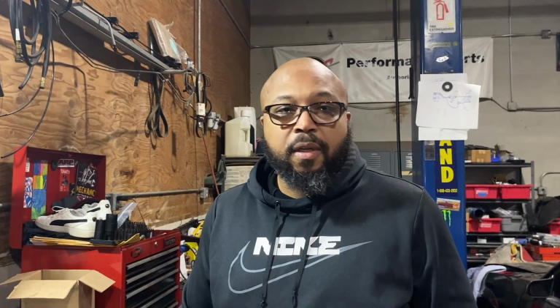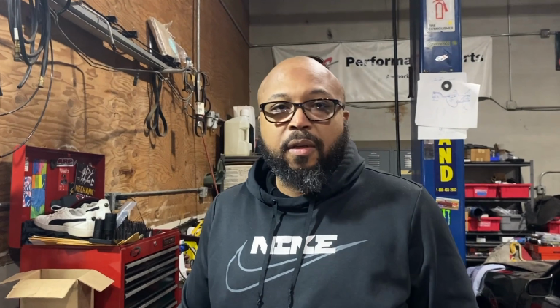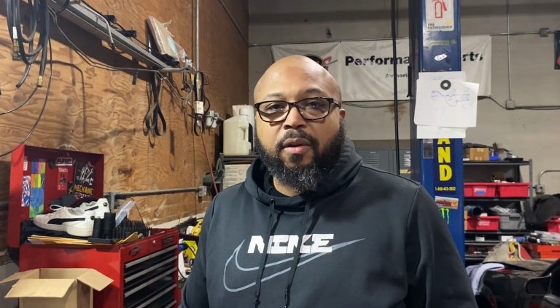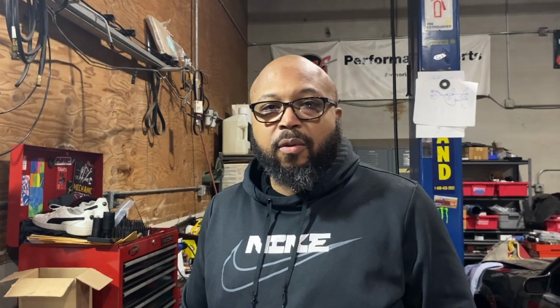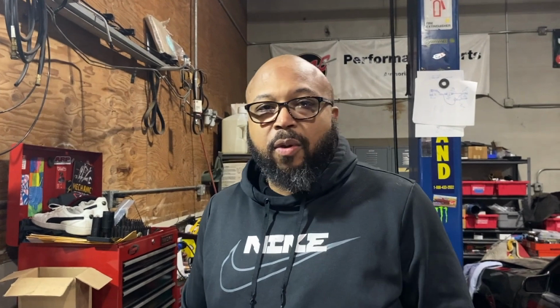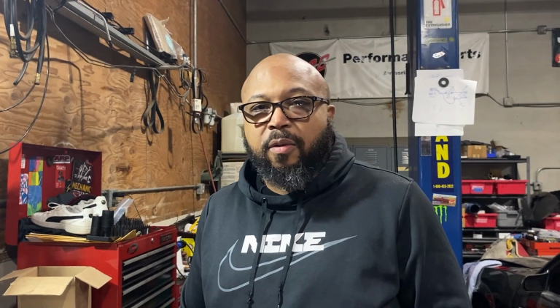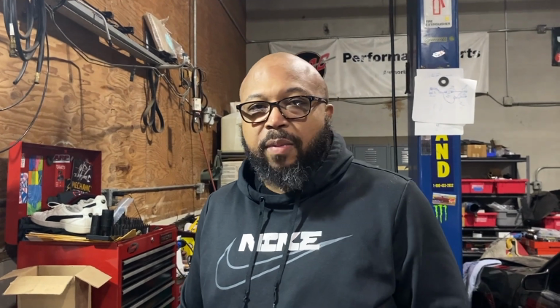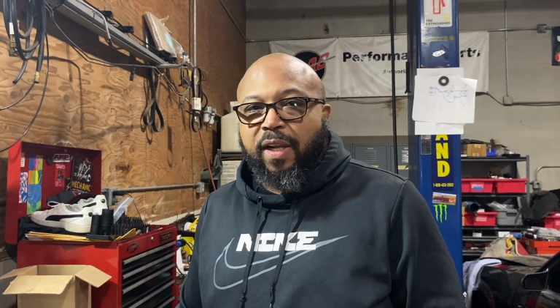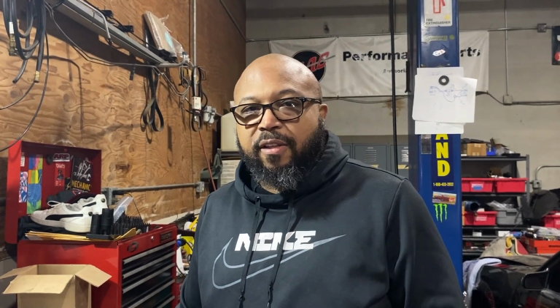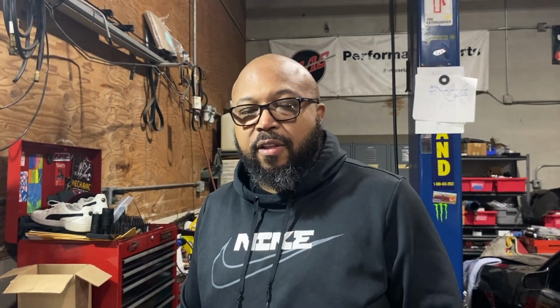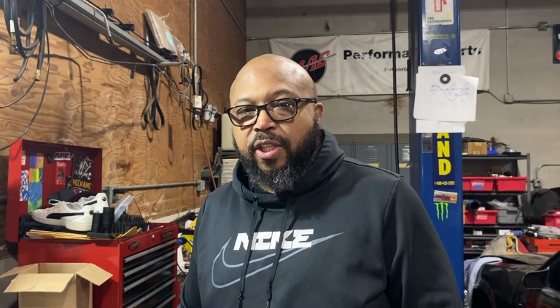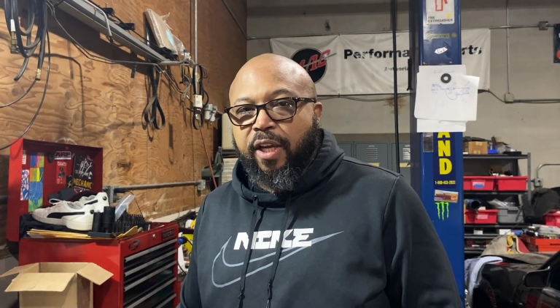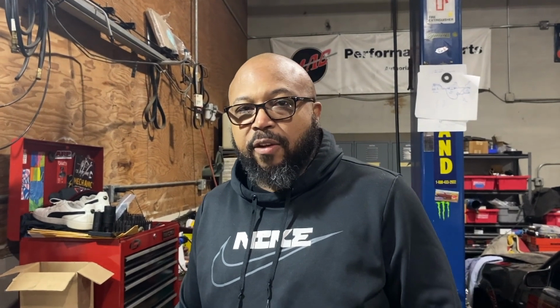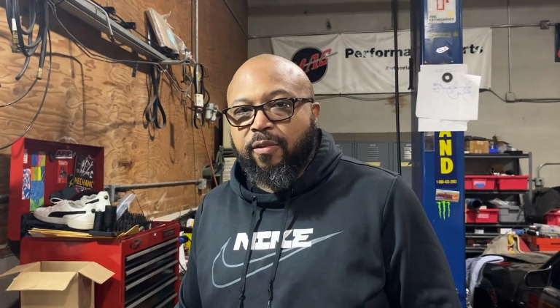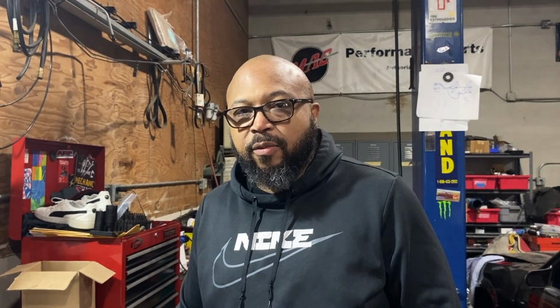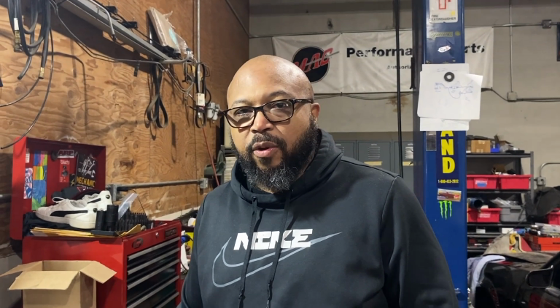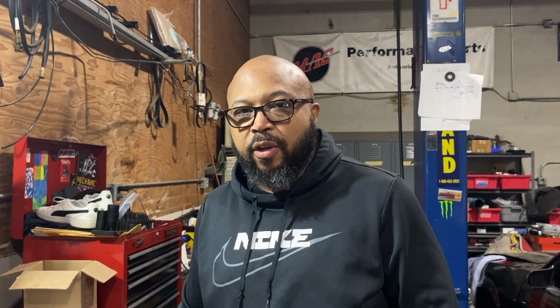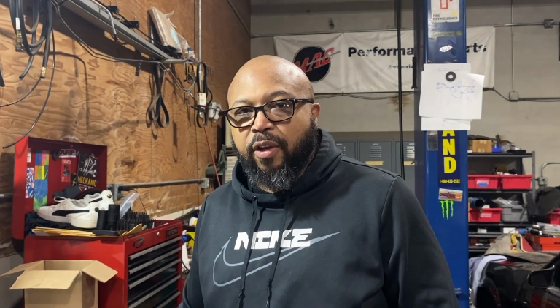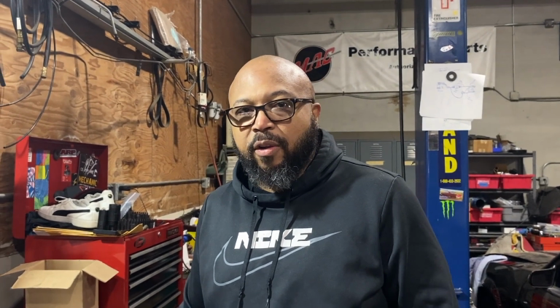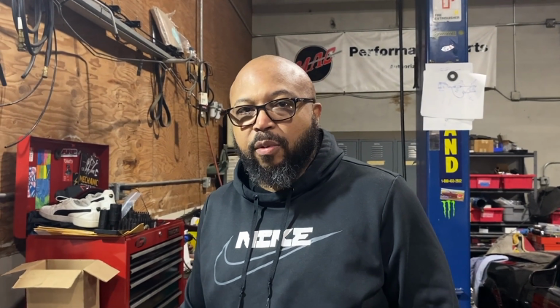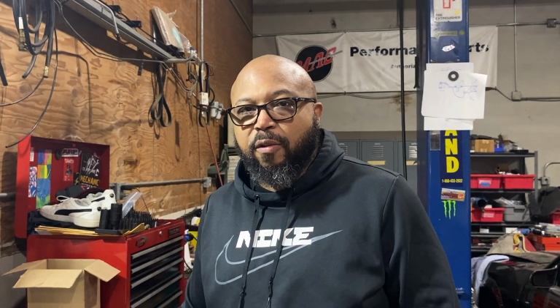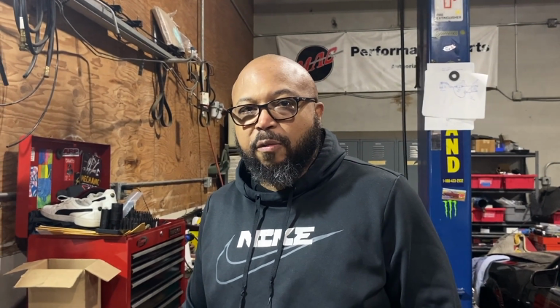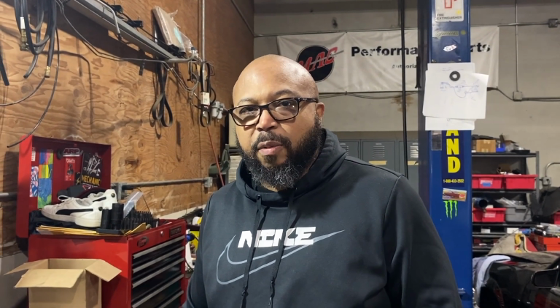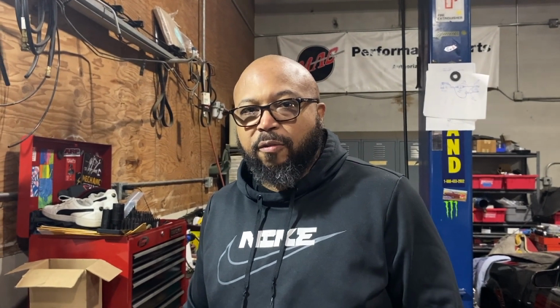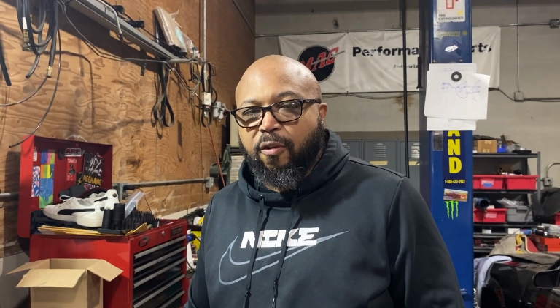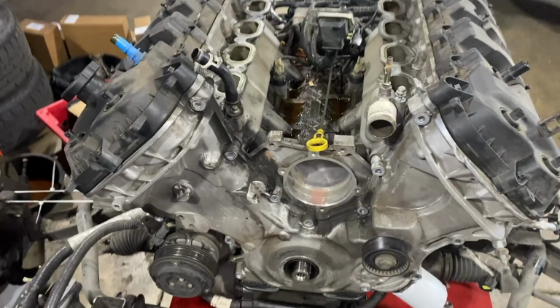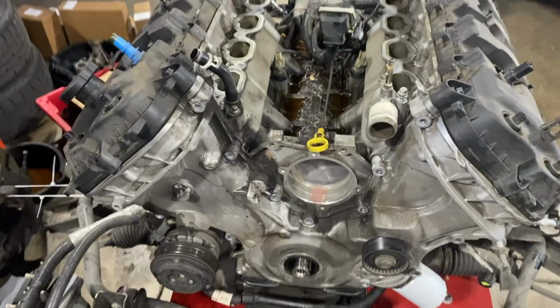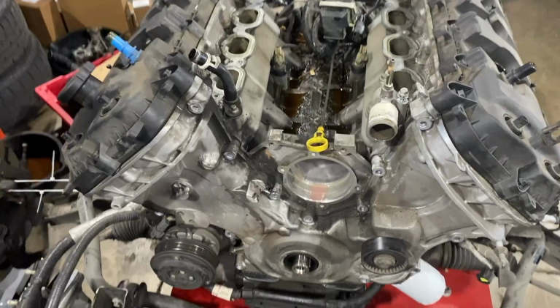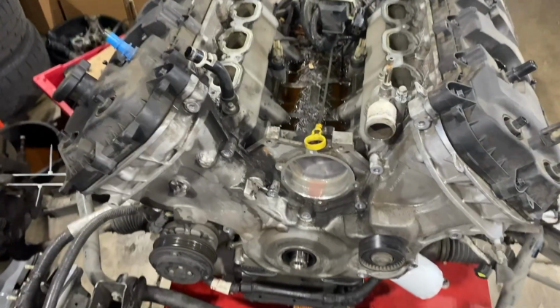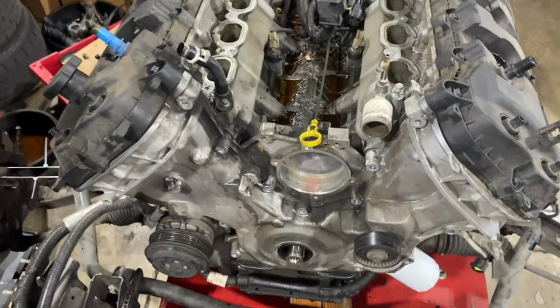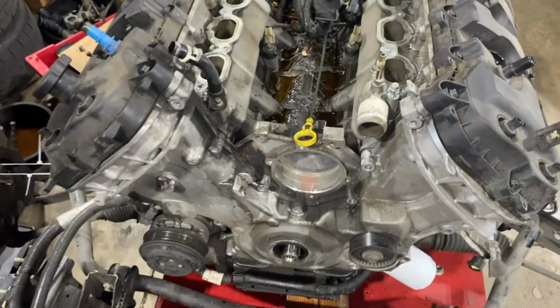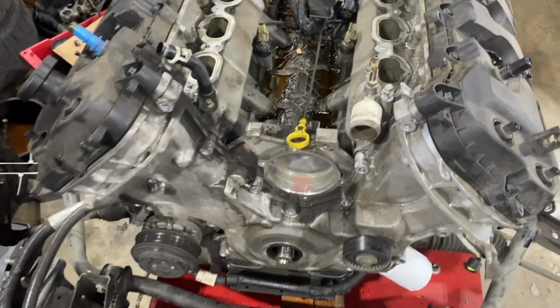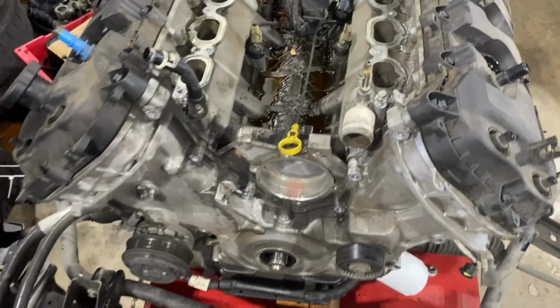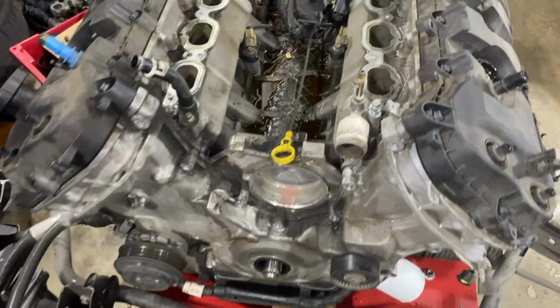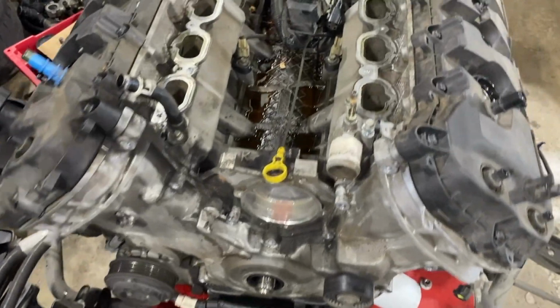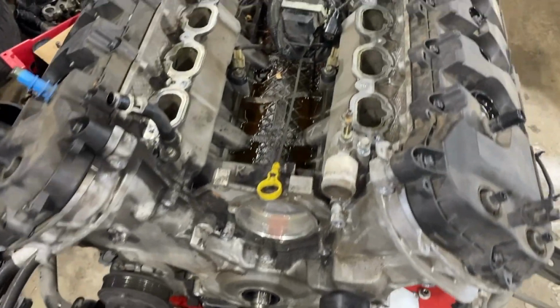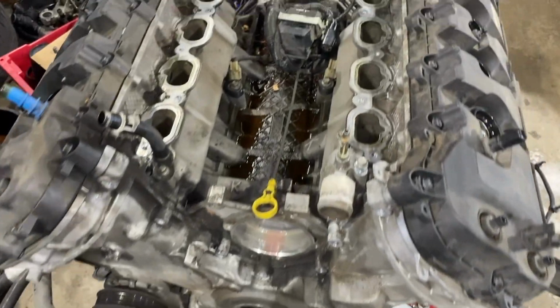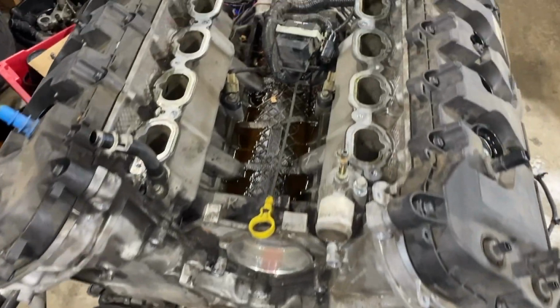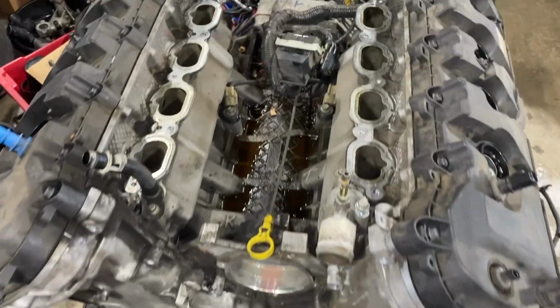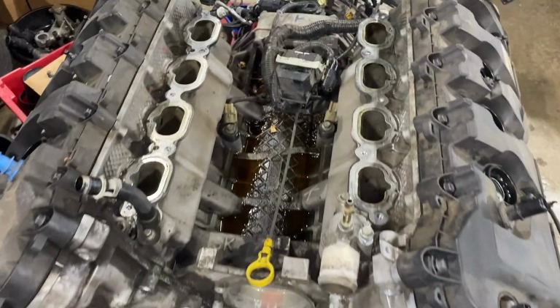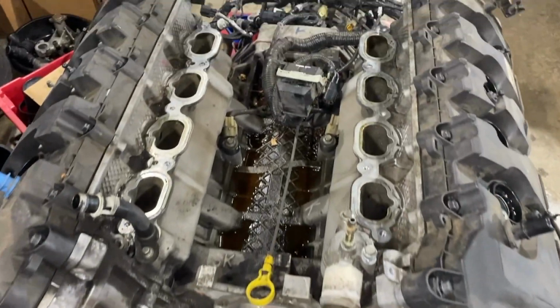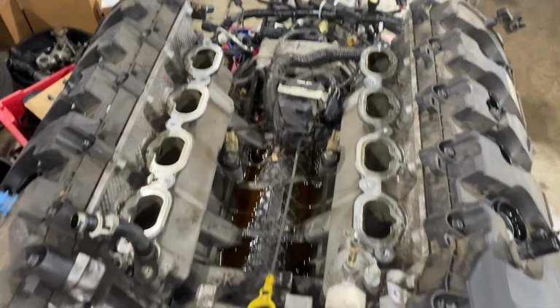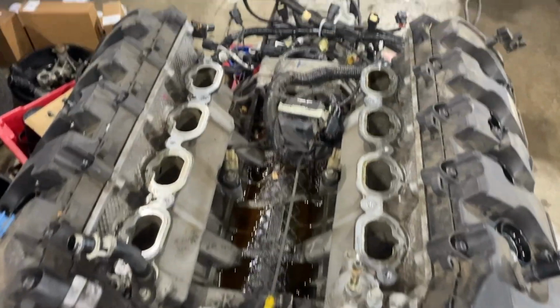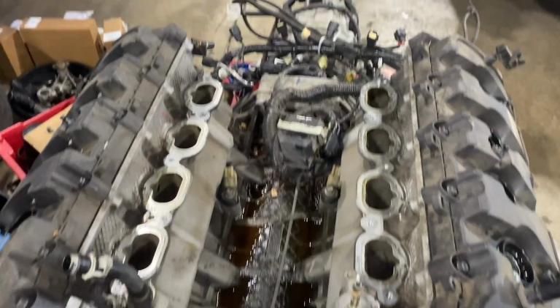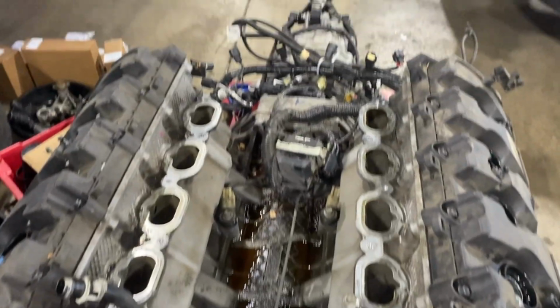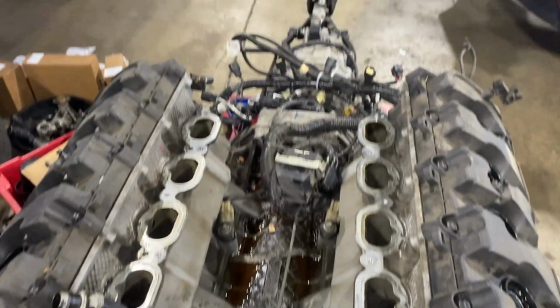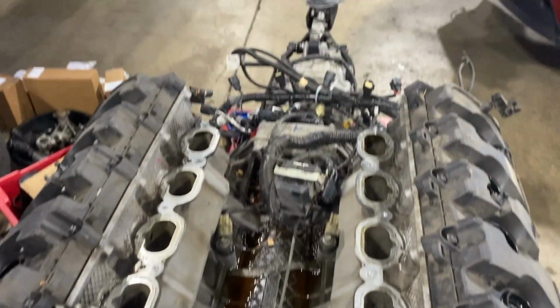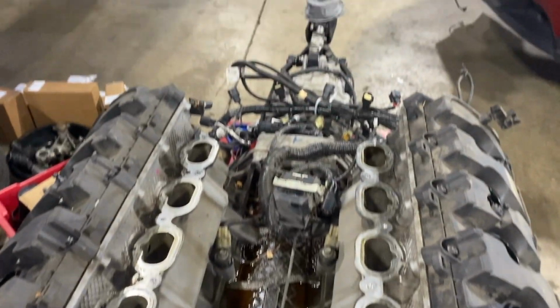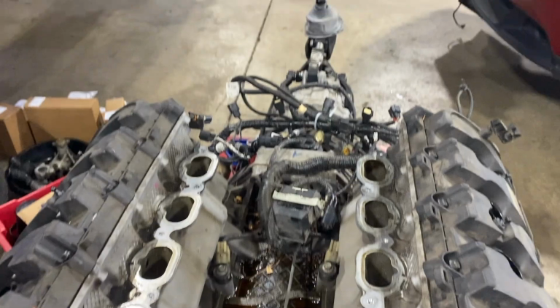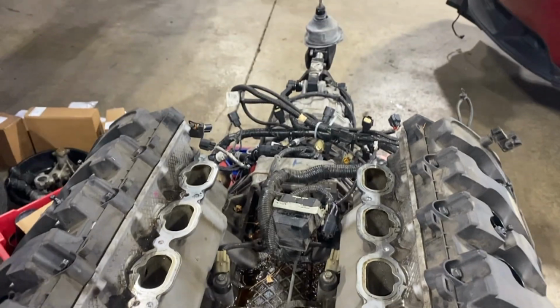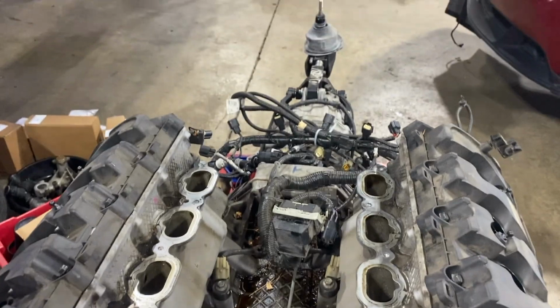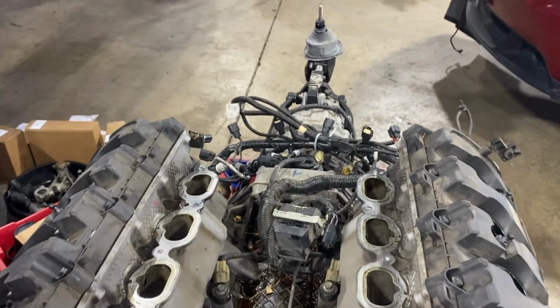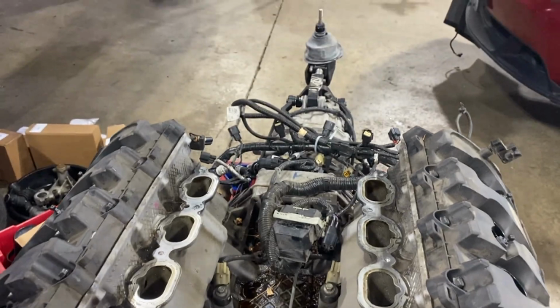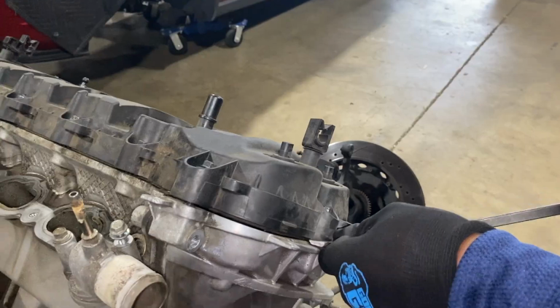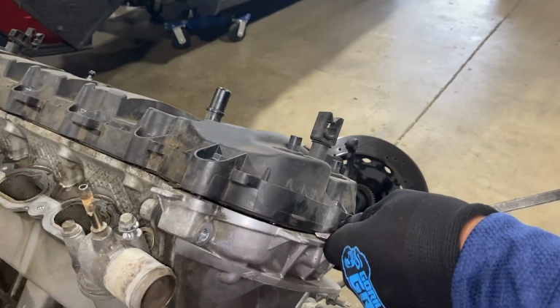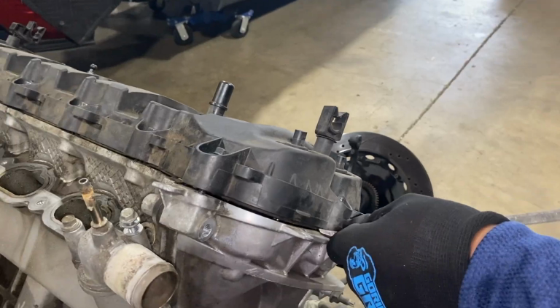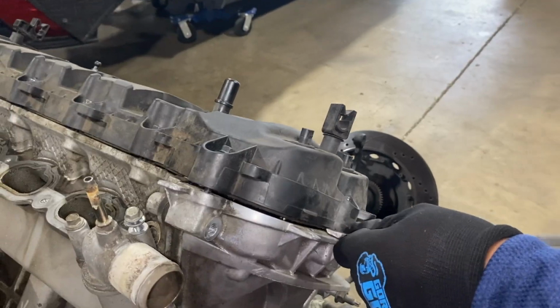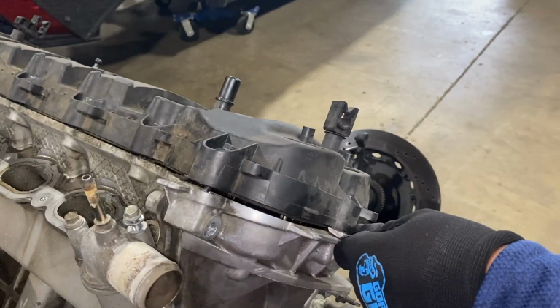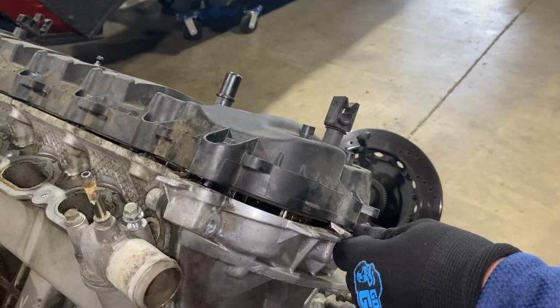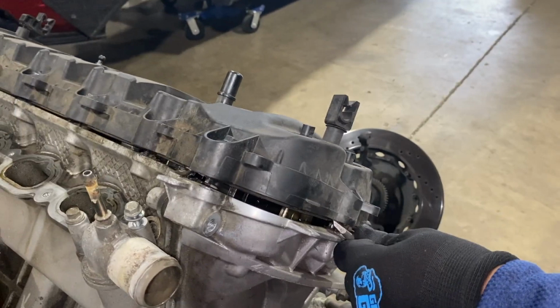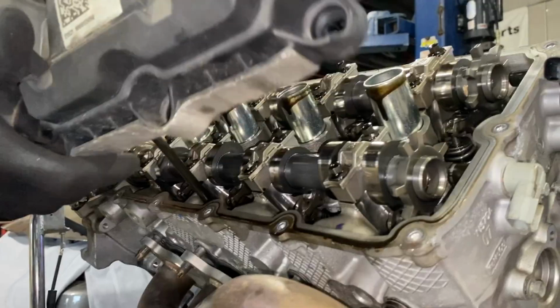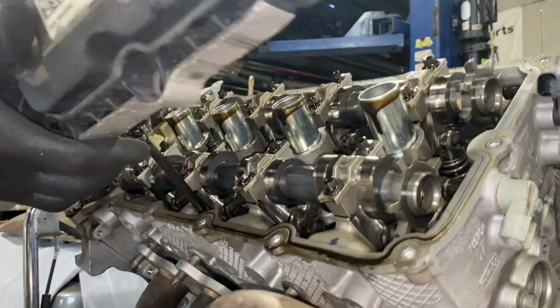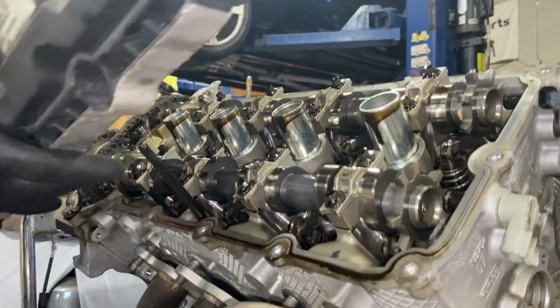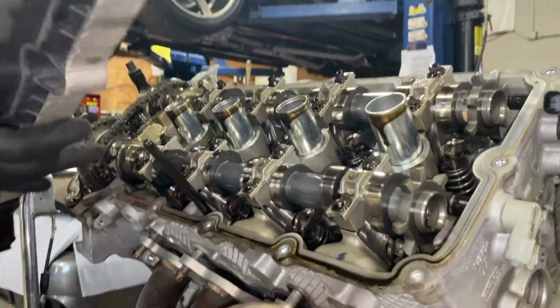Welcome back to the channel, we're here at Blue Performance. I've taken these heads off of a coyote engine, a Gen One.